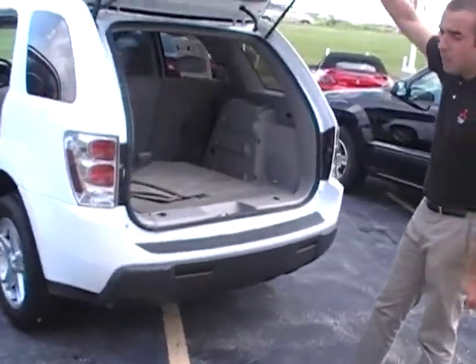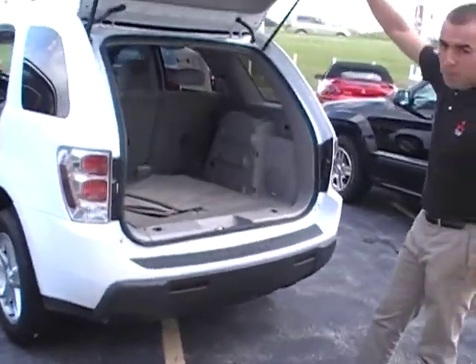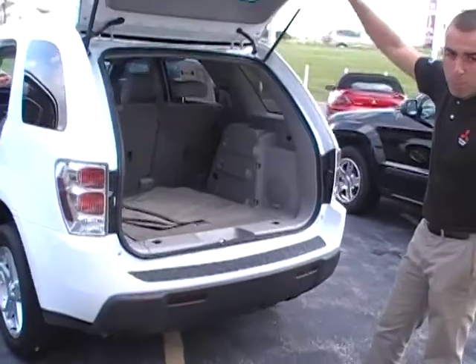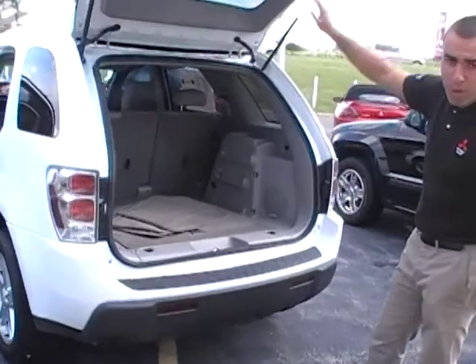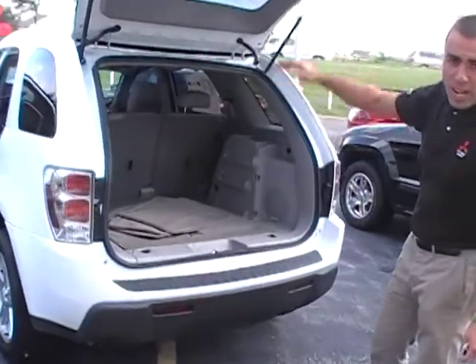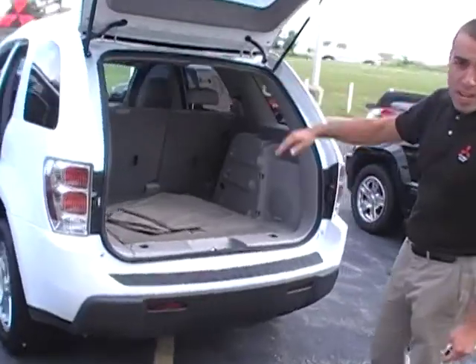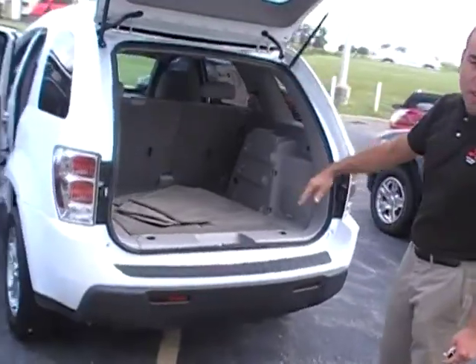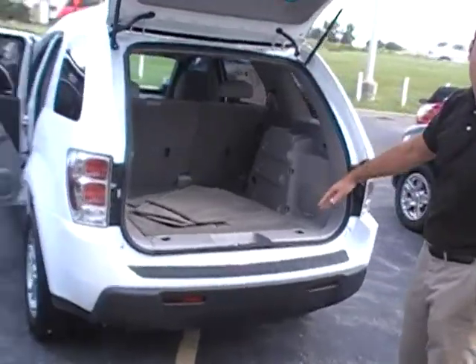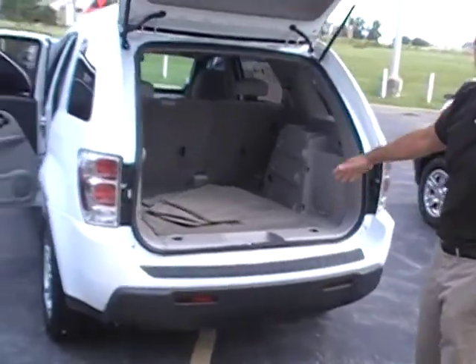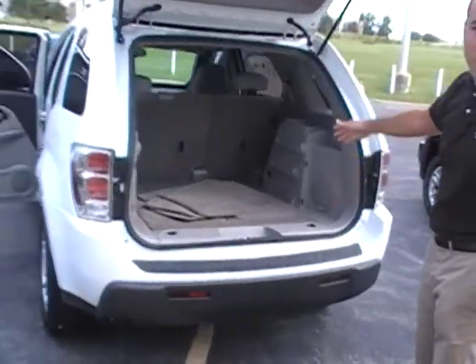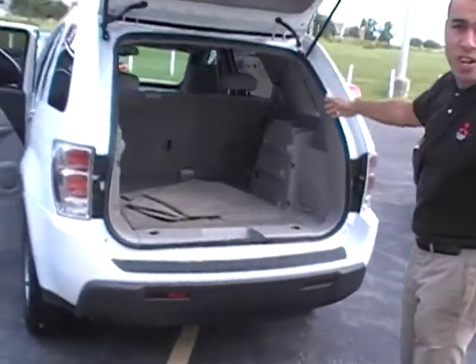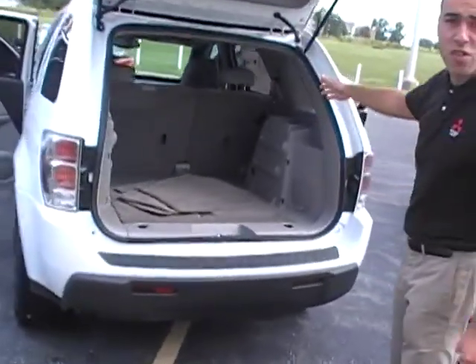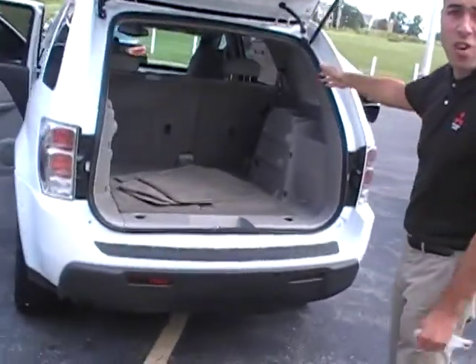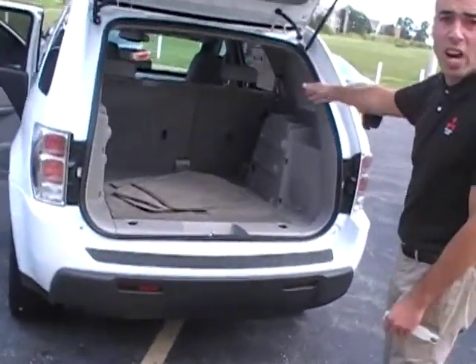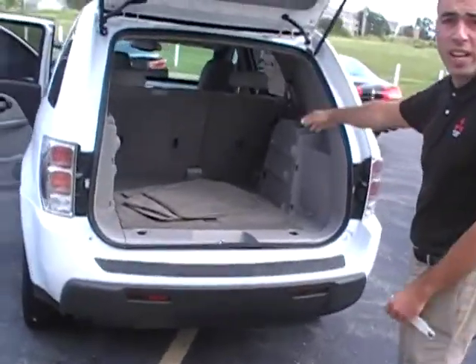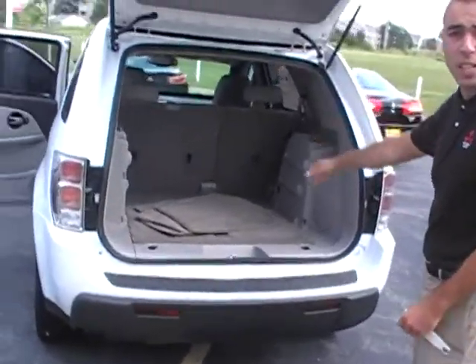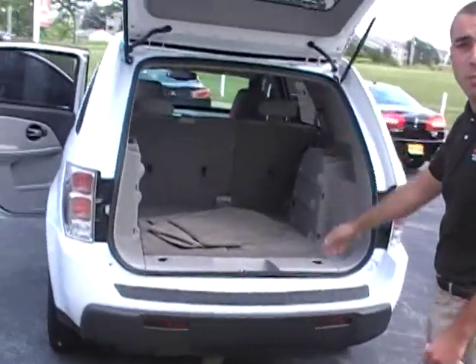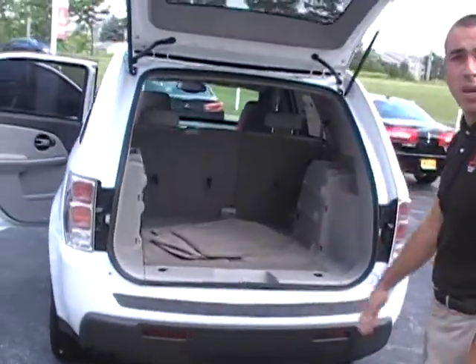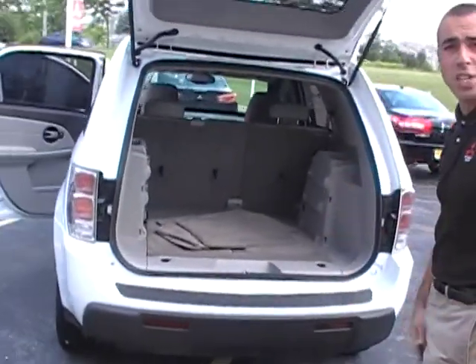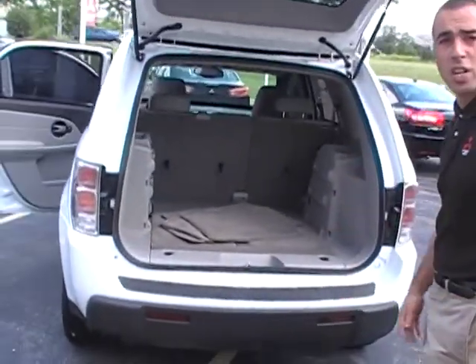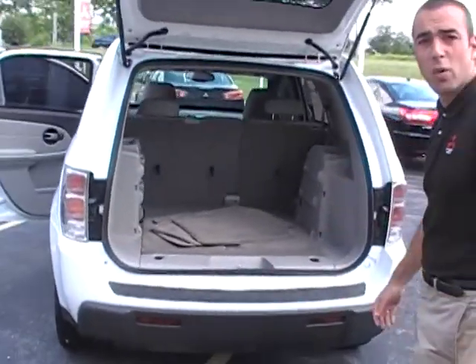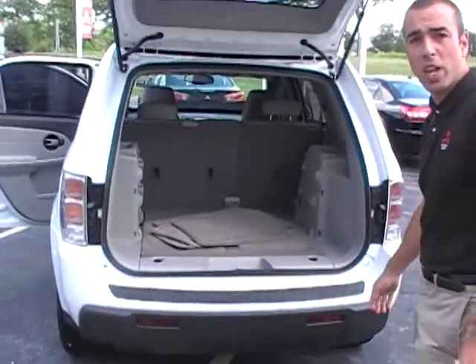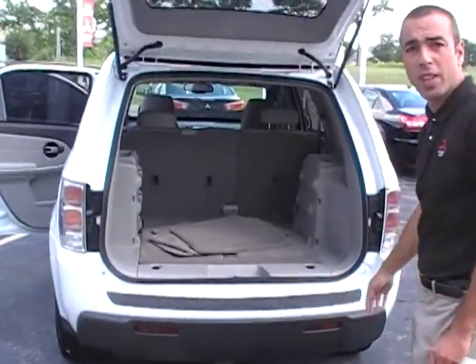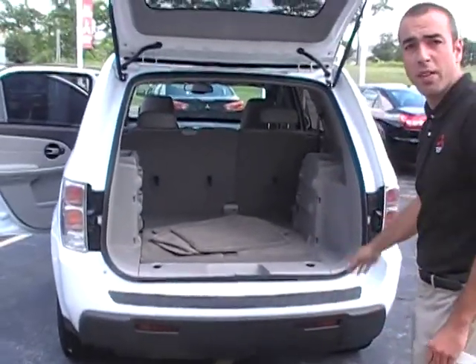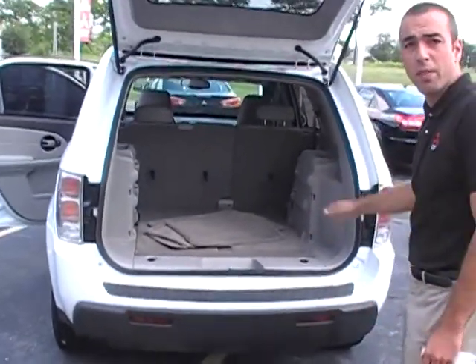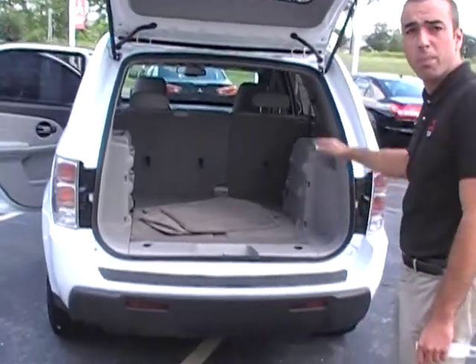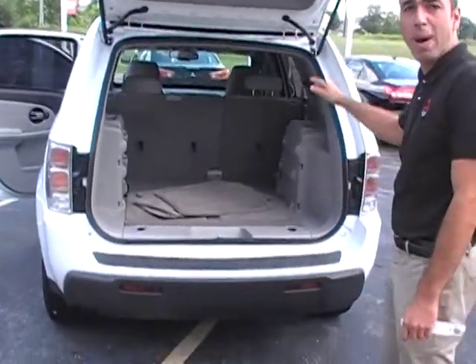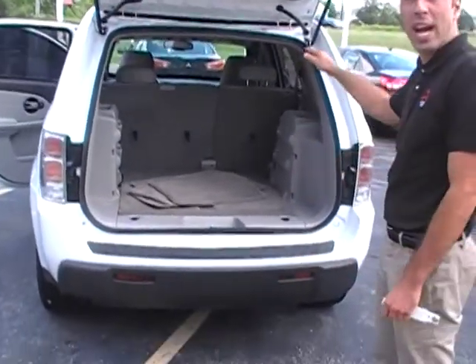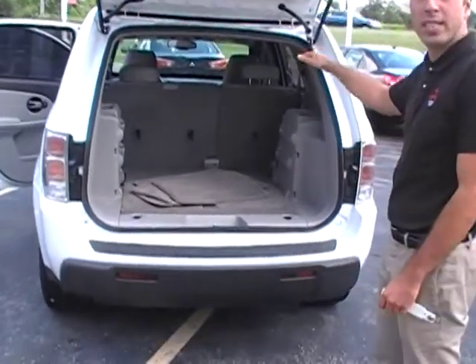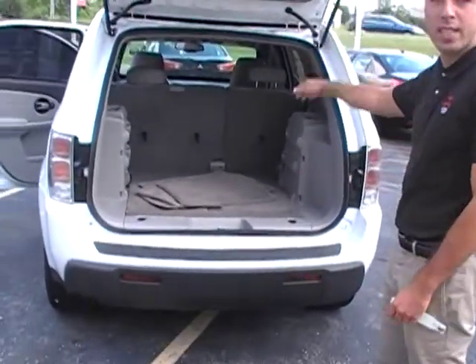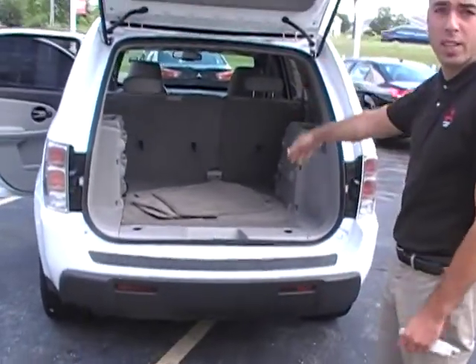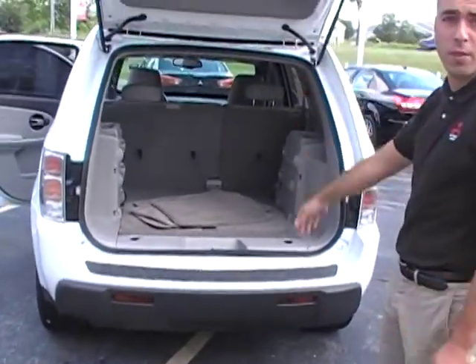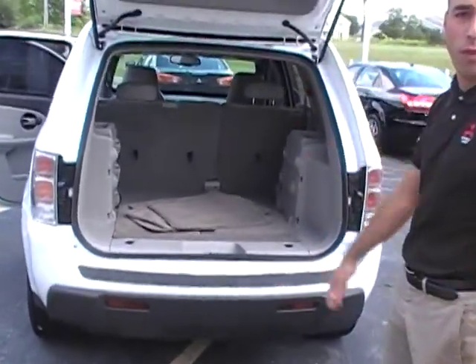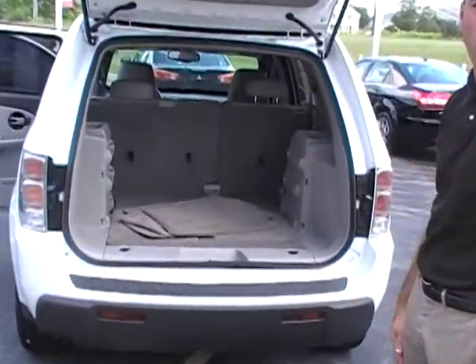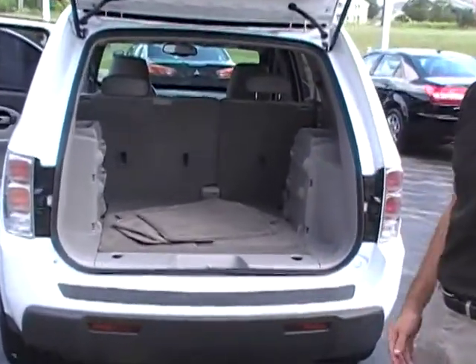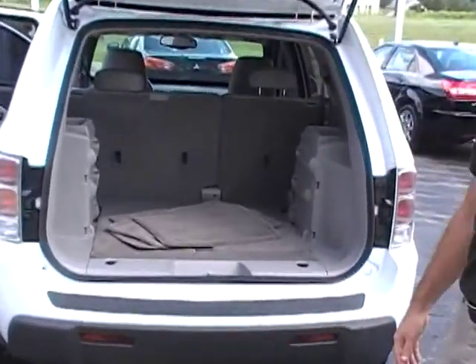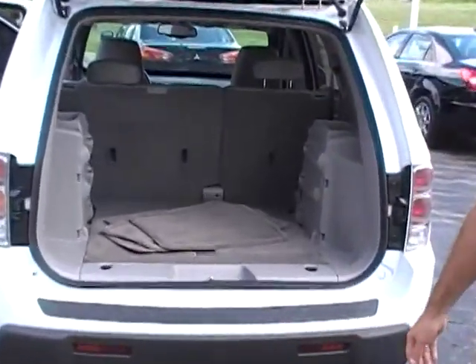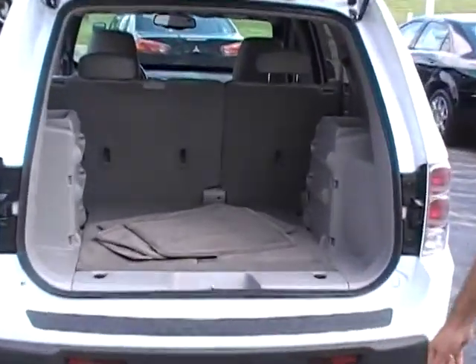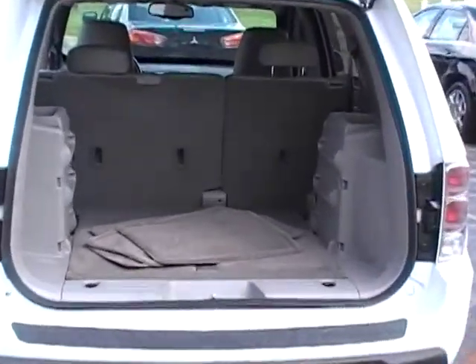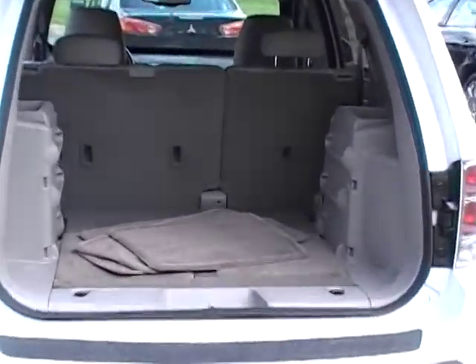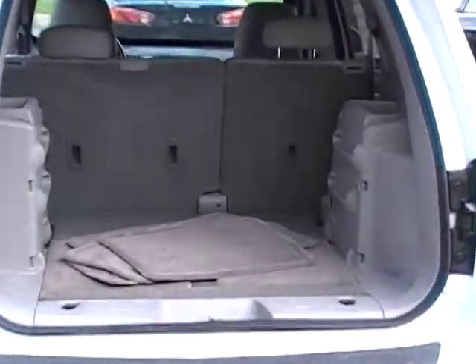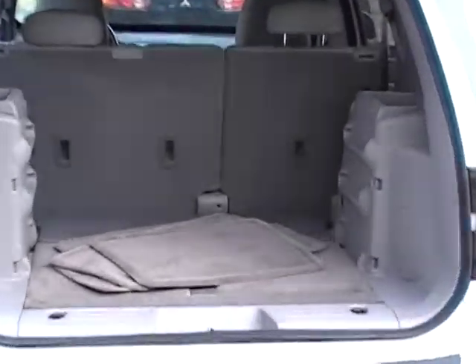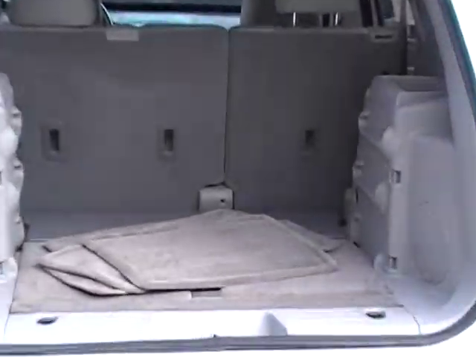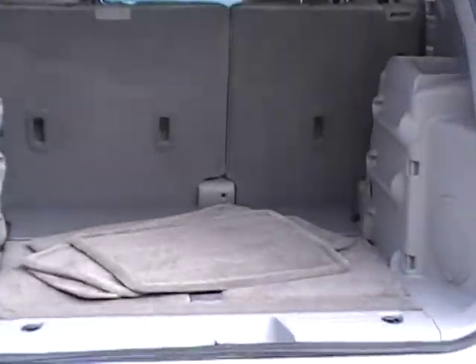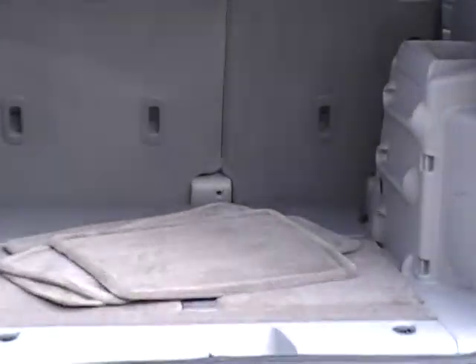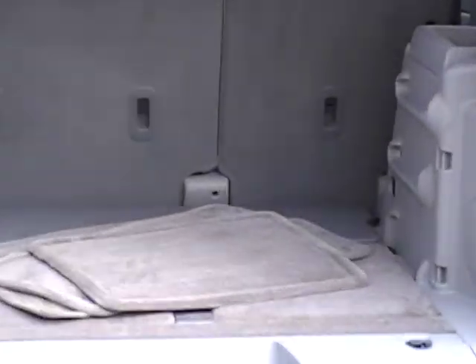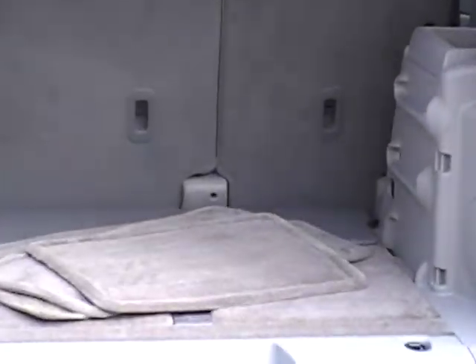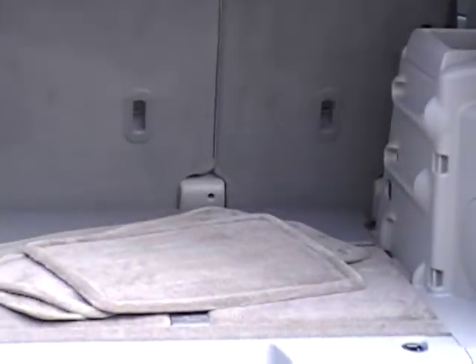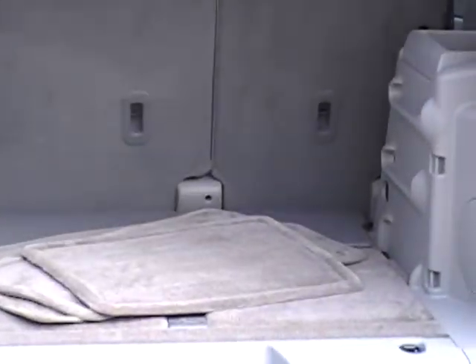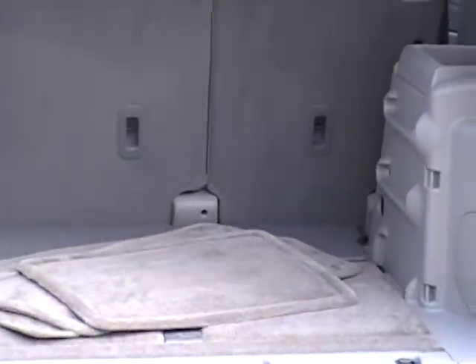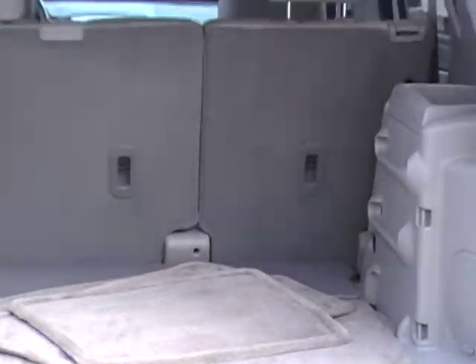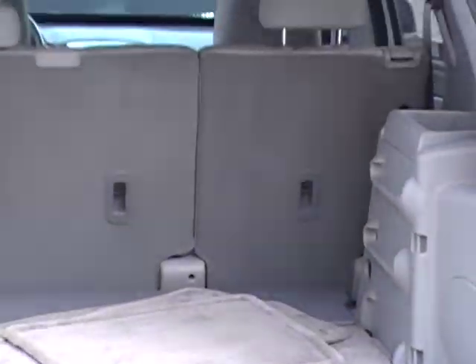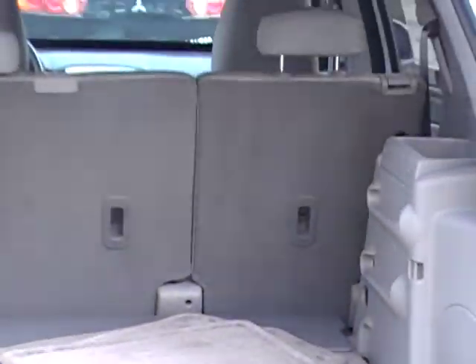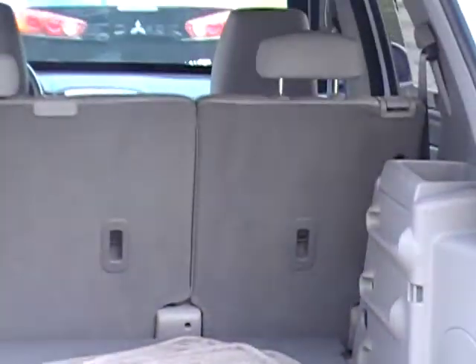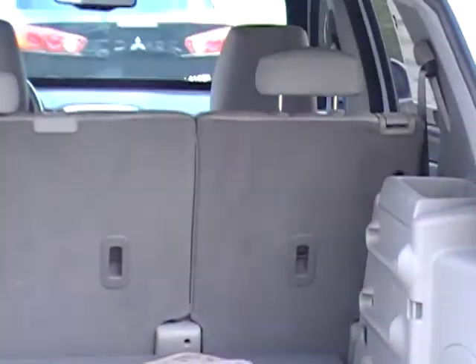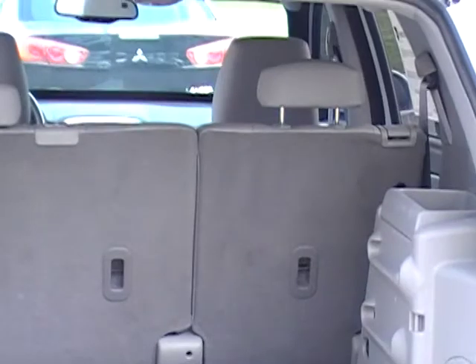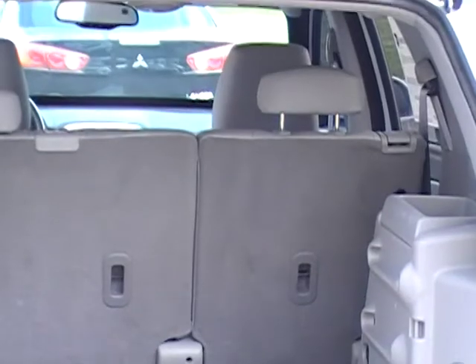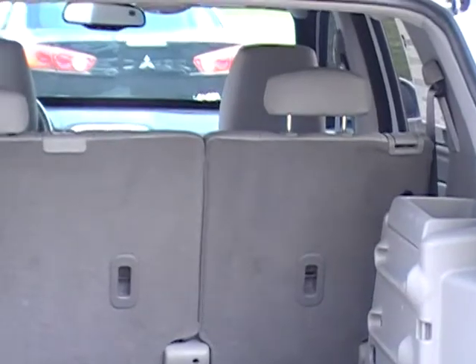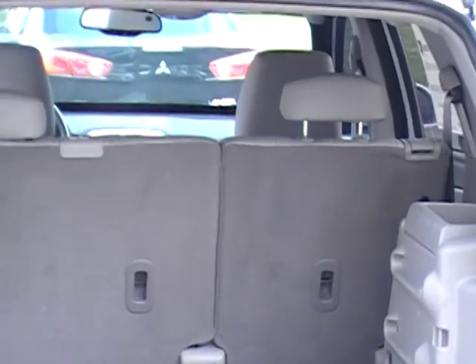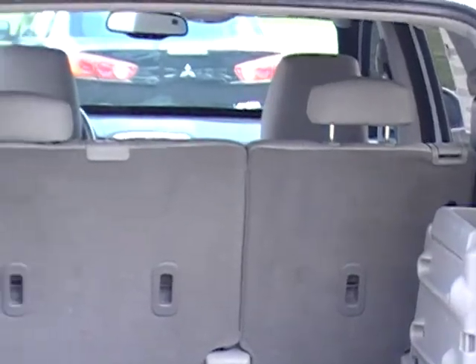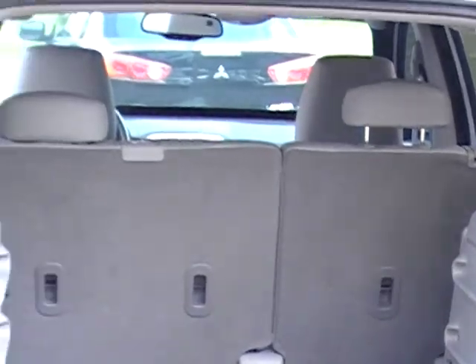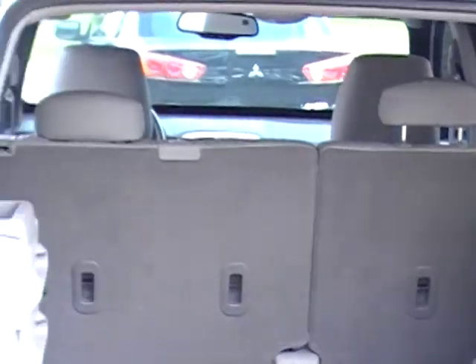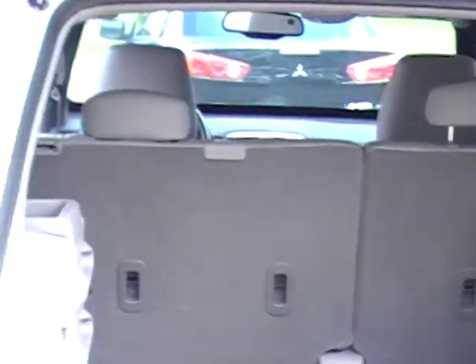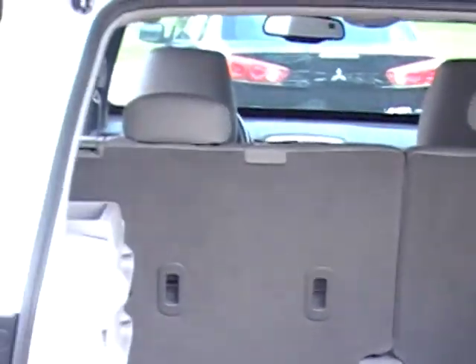Plenty of room in the trunk, especially when the back seat folds down — we have all the space in the back.